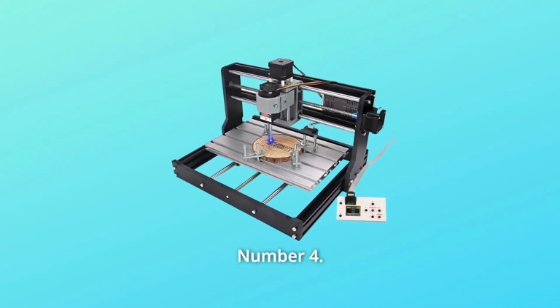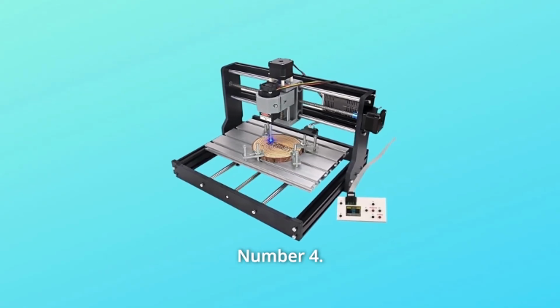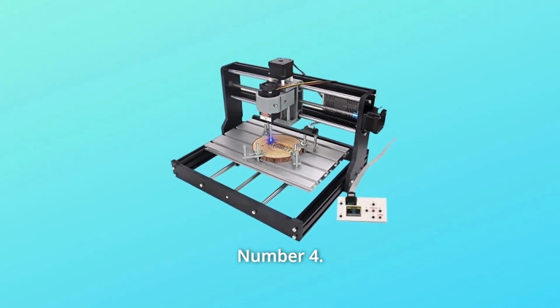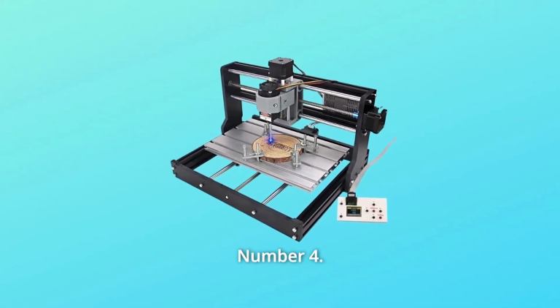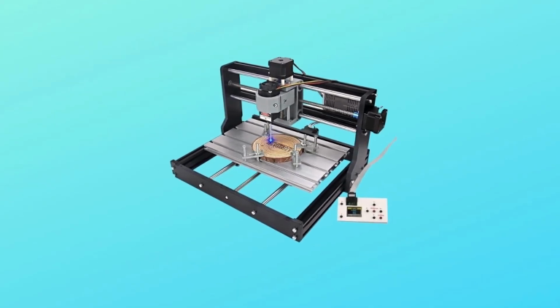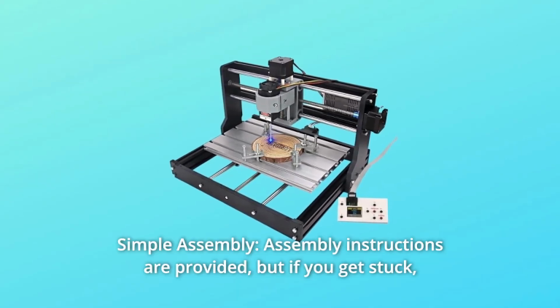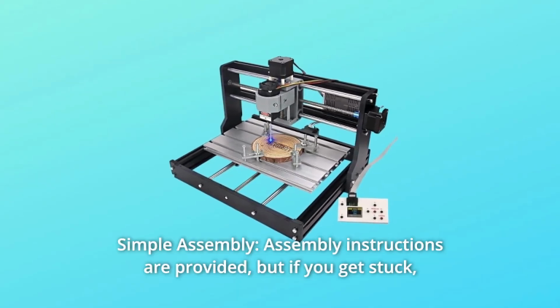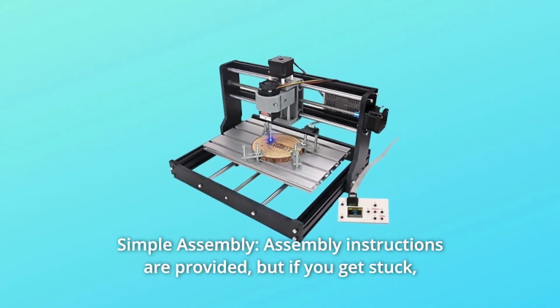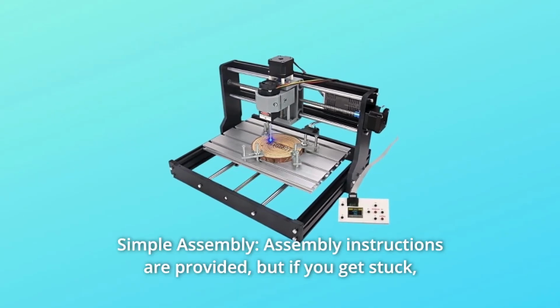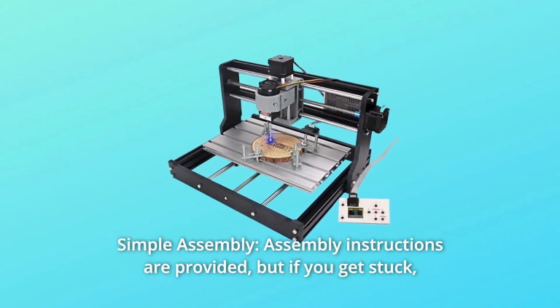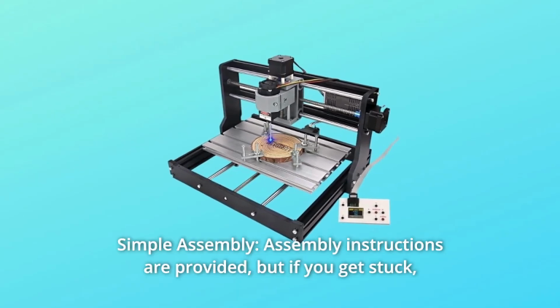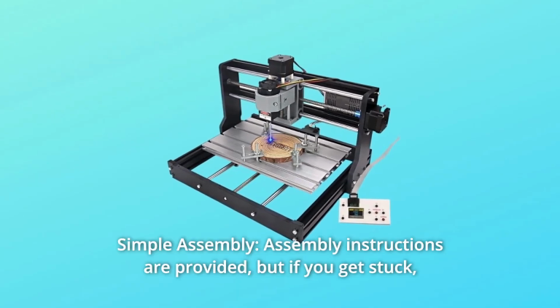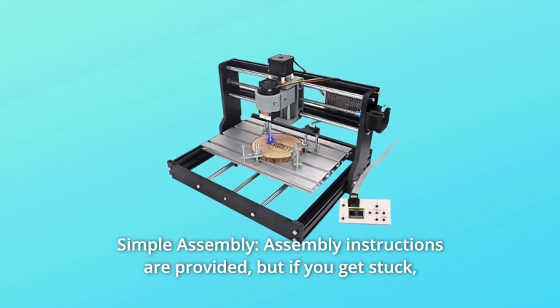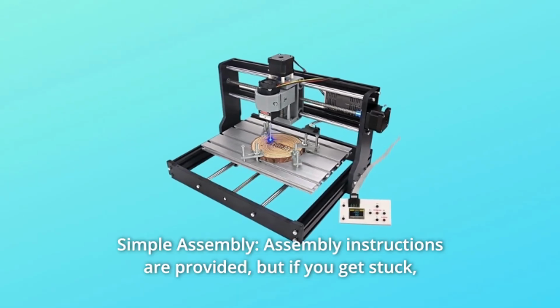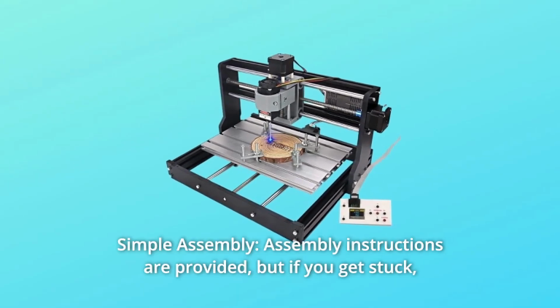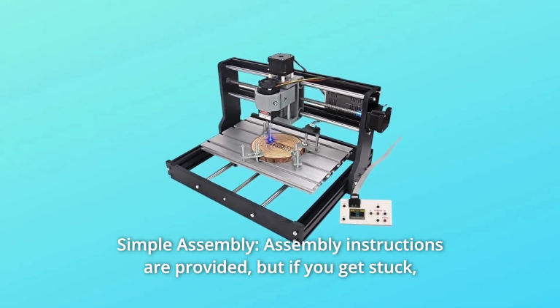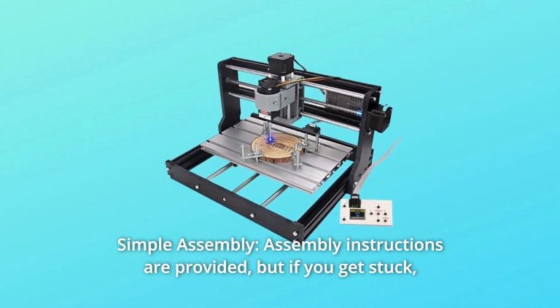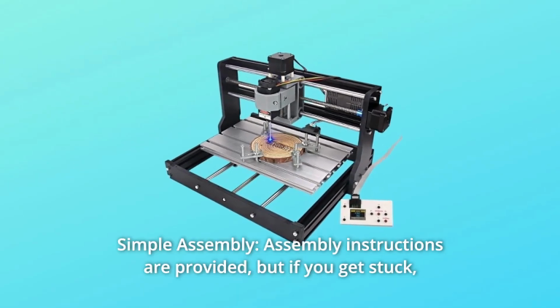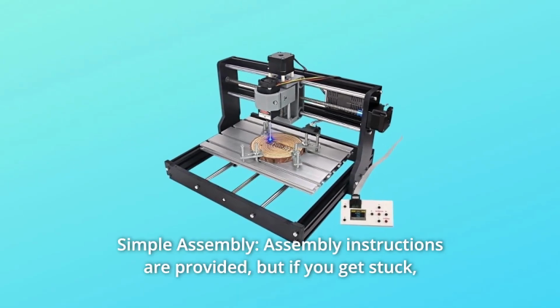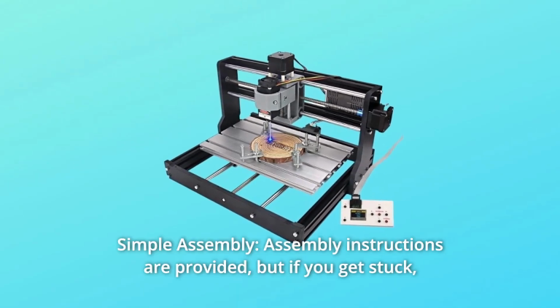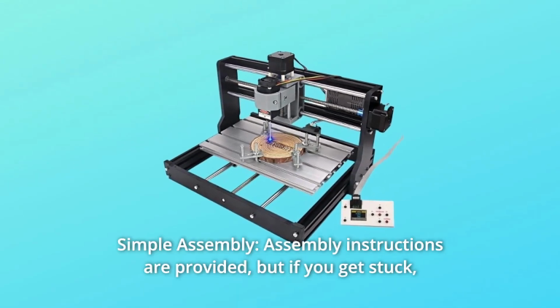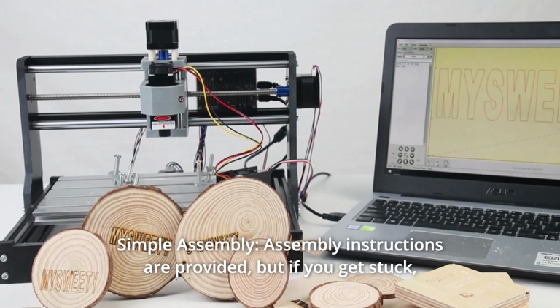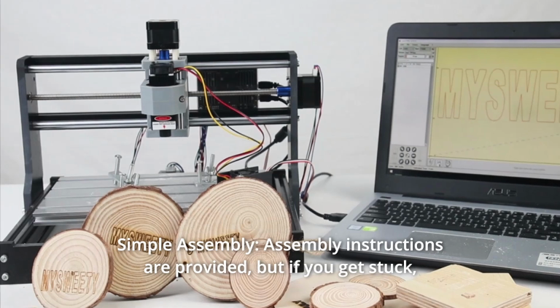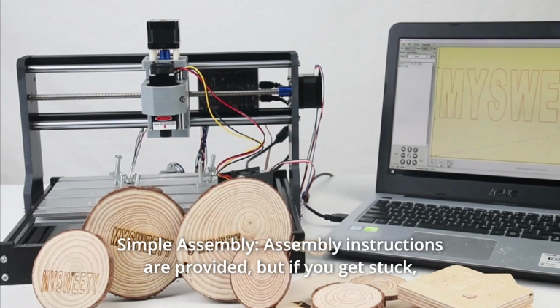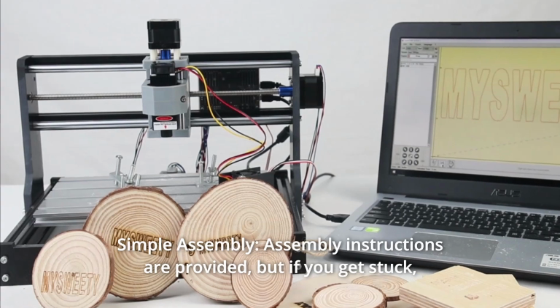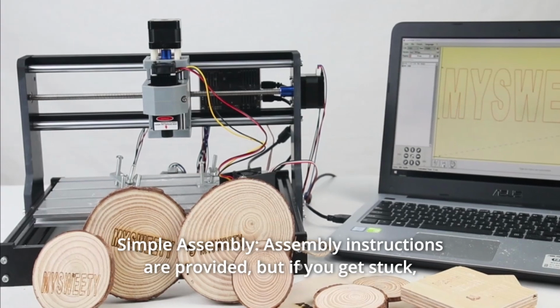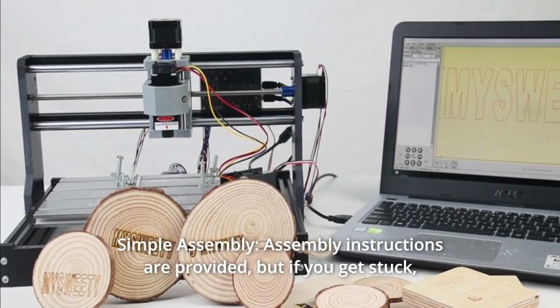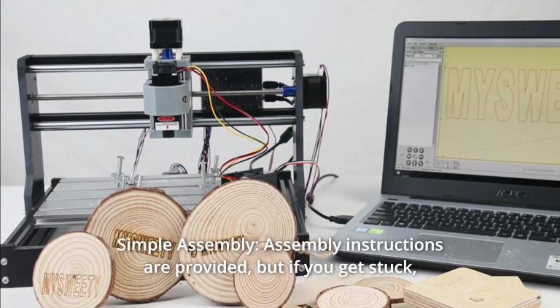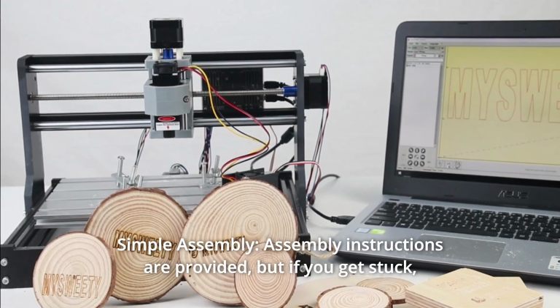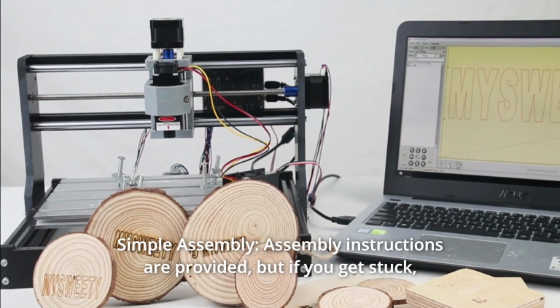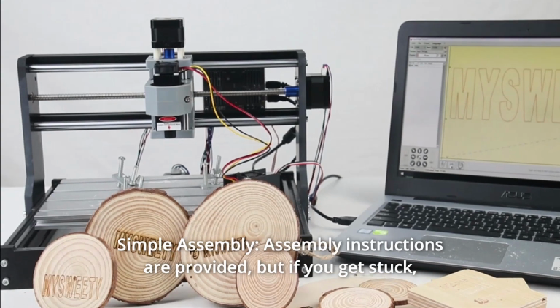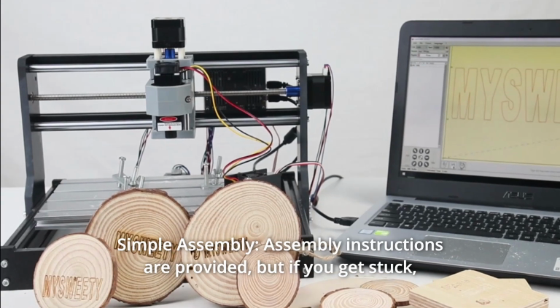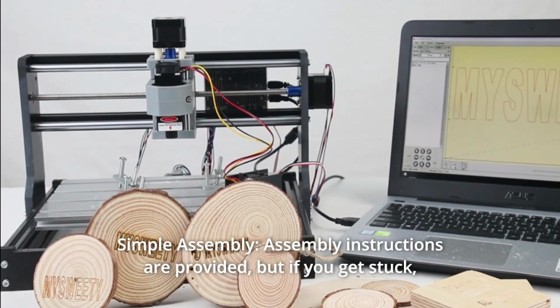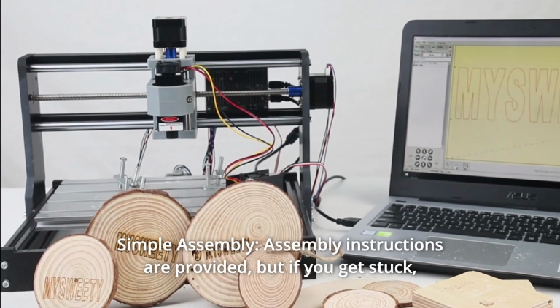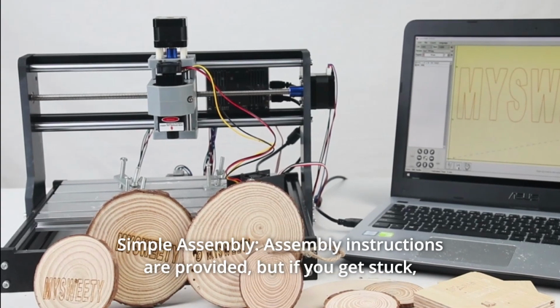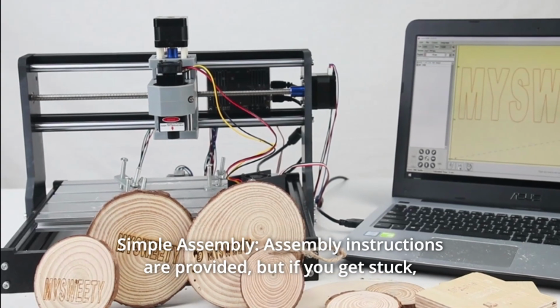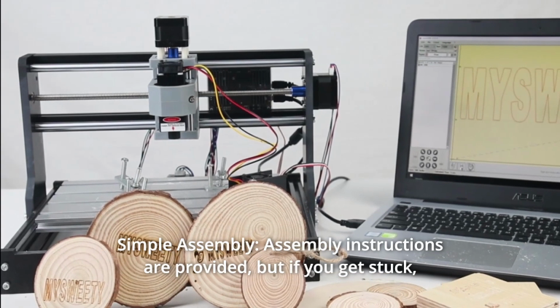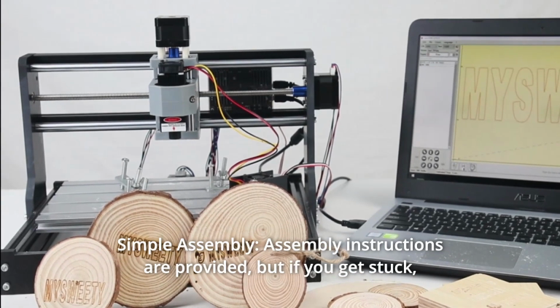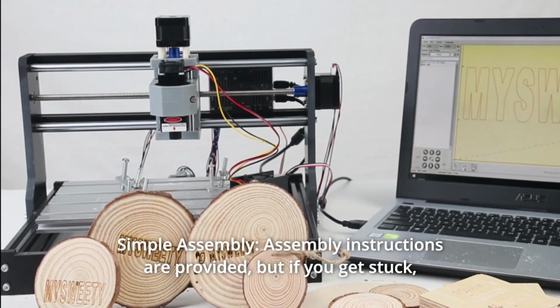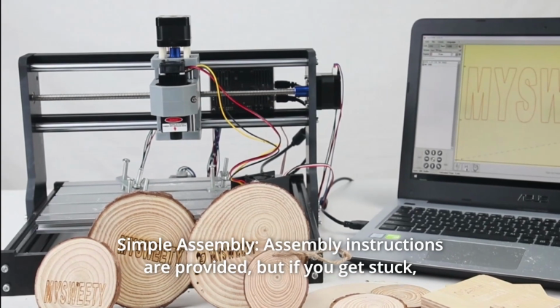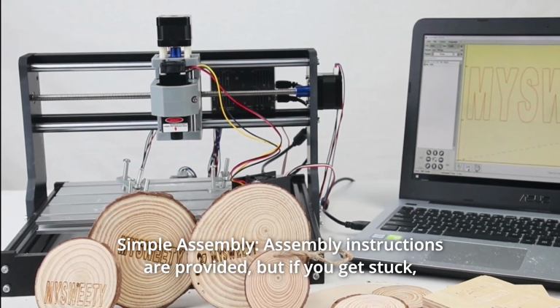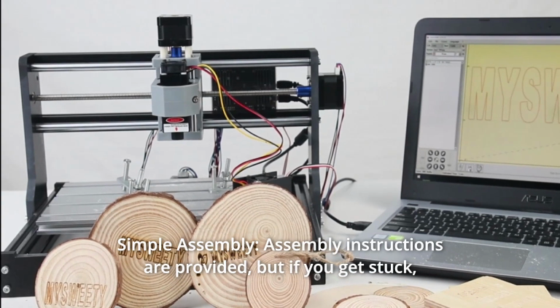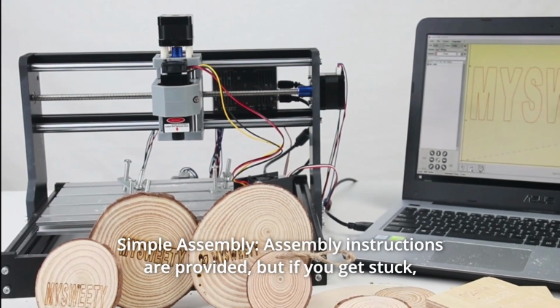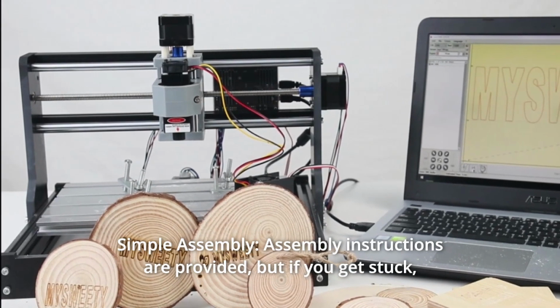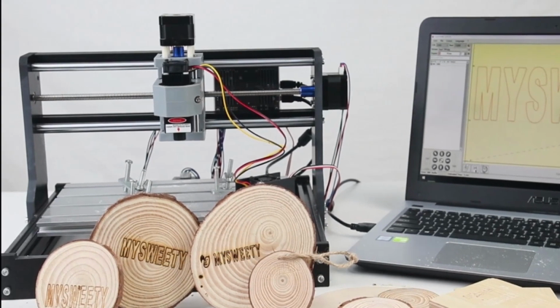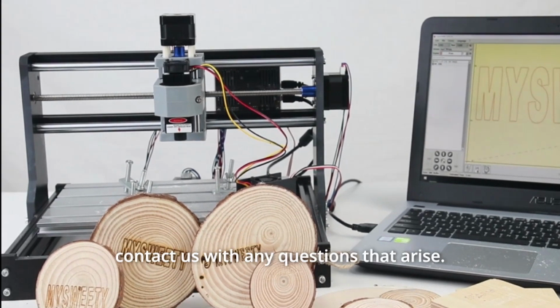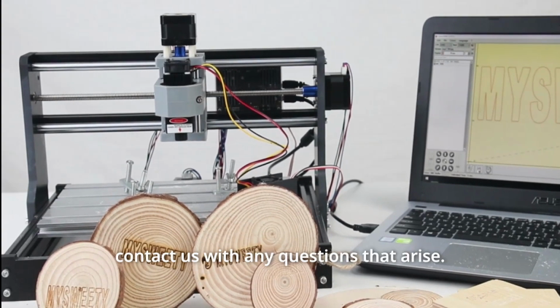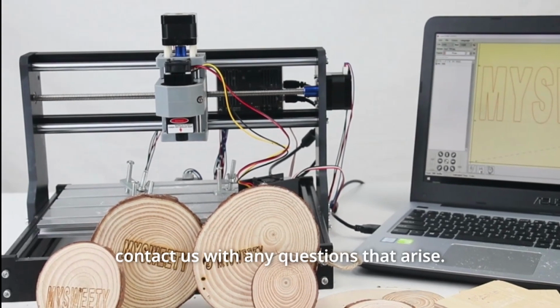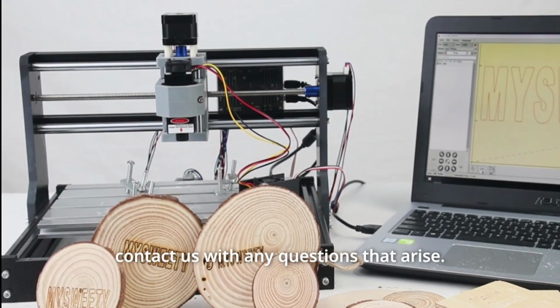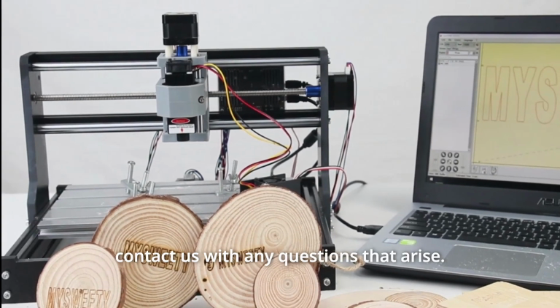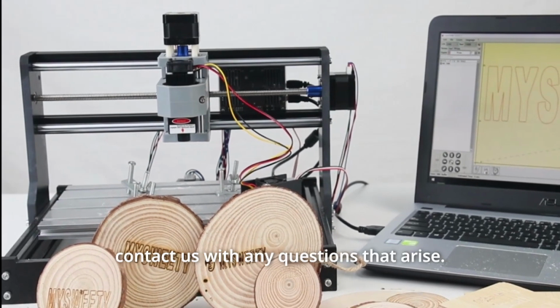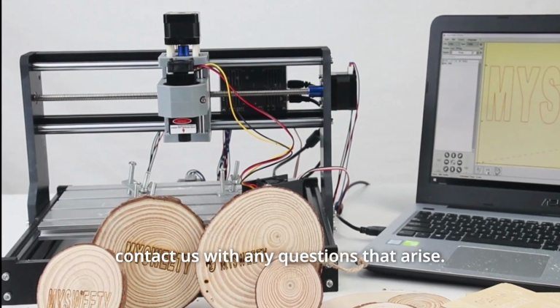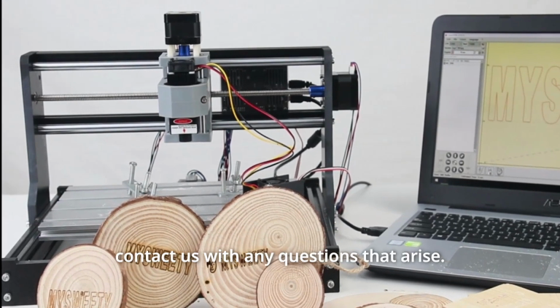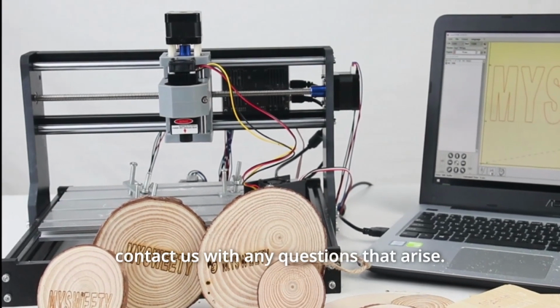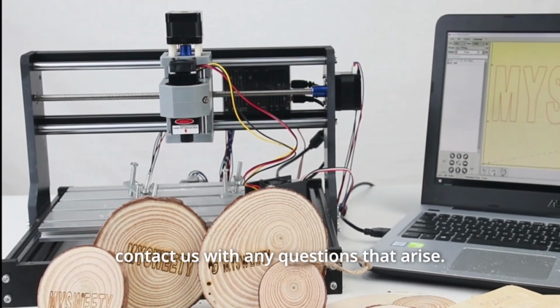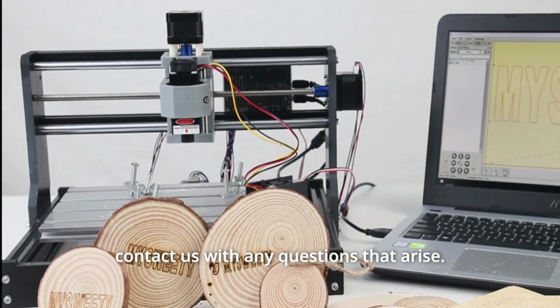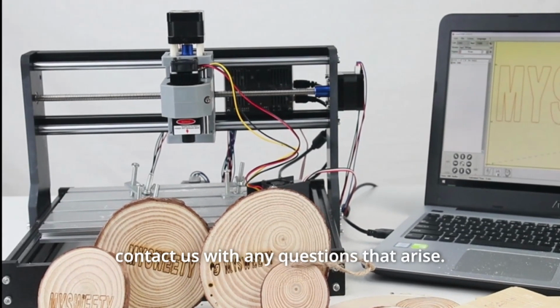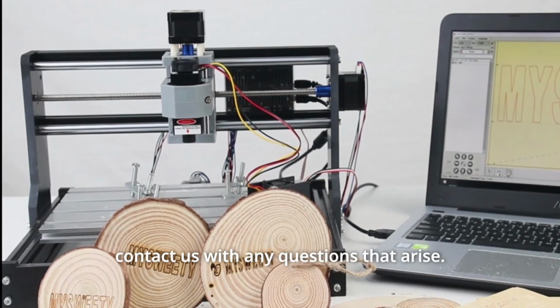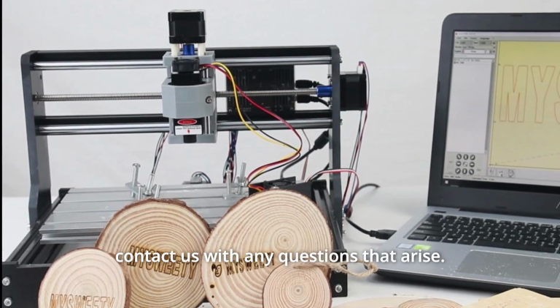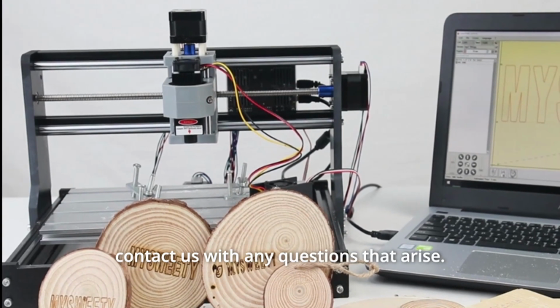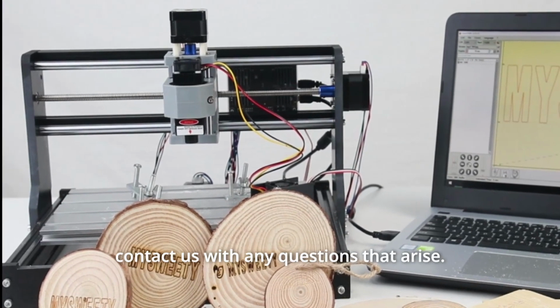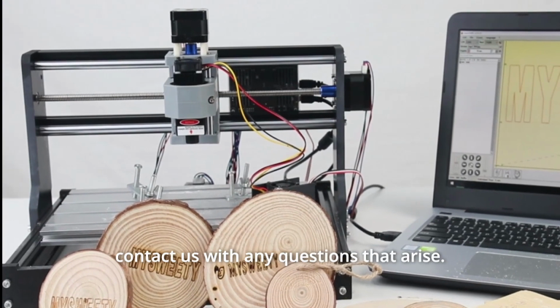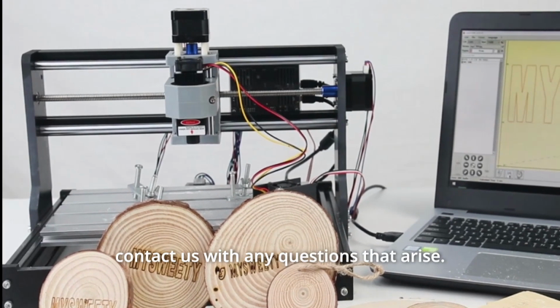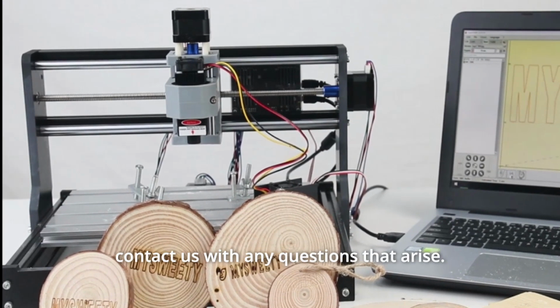Number 4: Simple assembly. Assembly instructions are provided, but if you get stuck, contact us with any questions that arise.